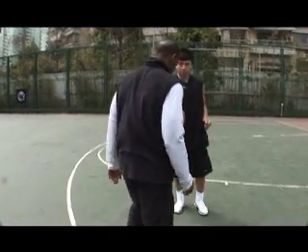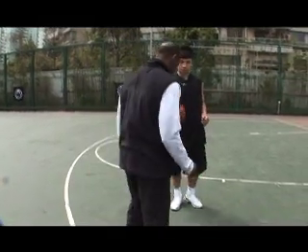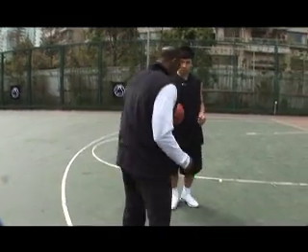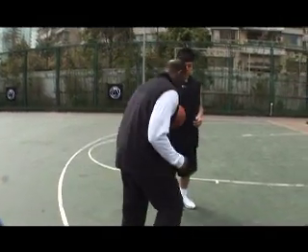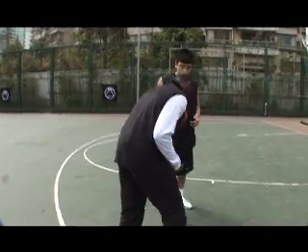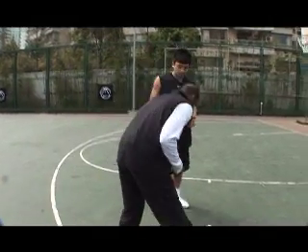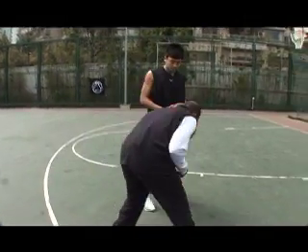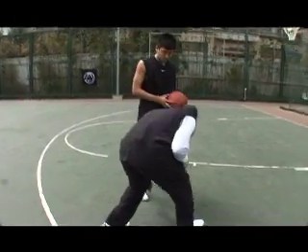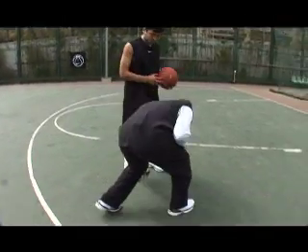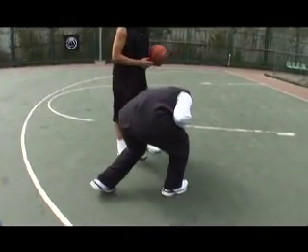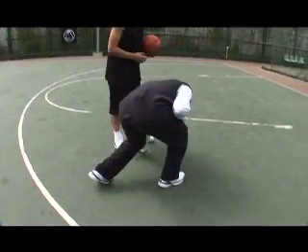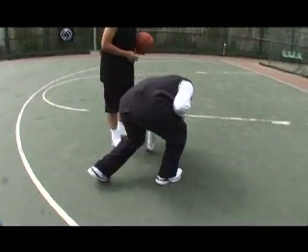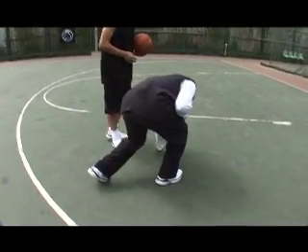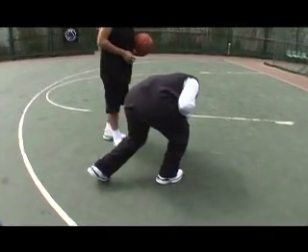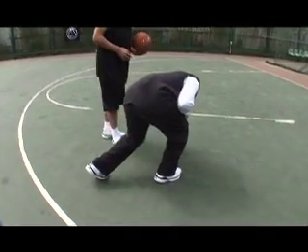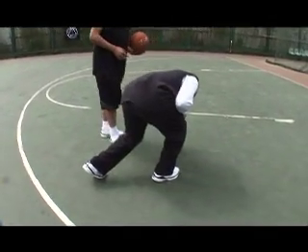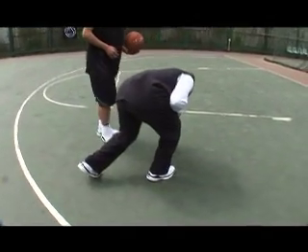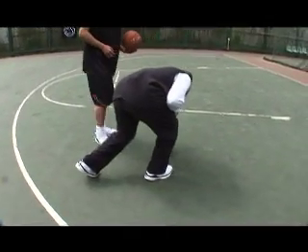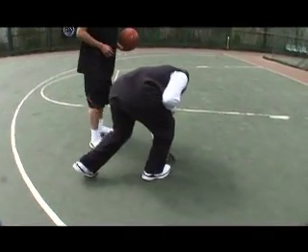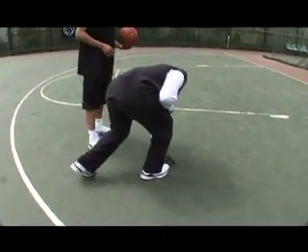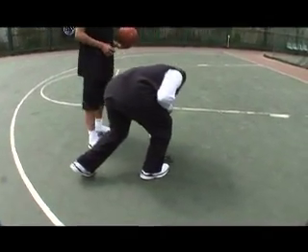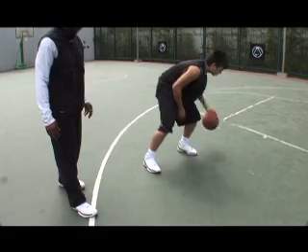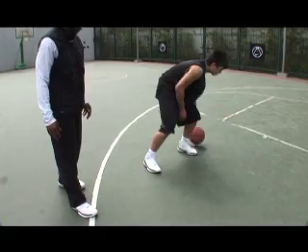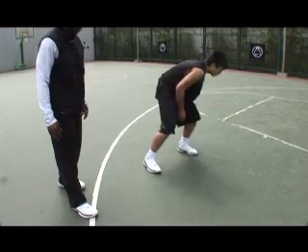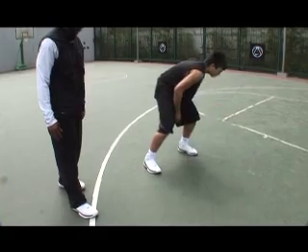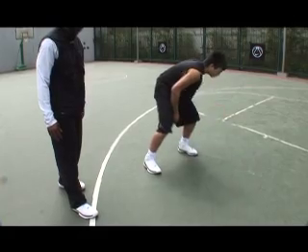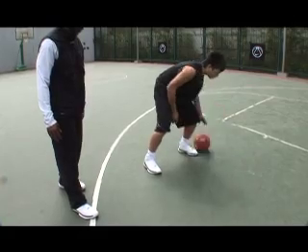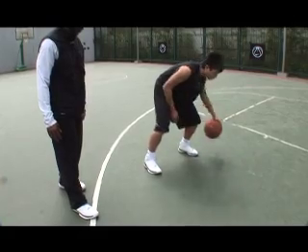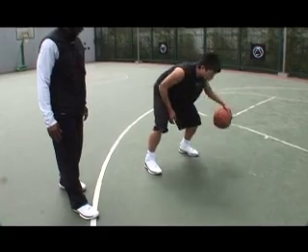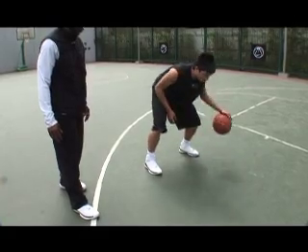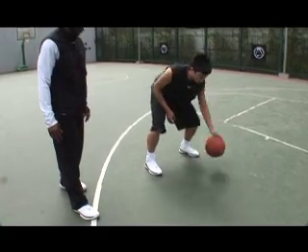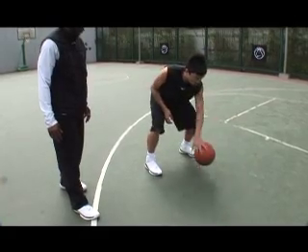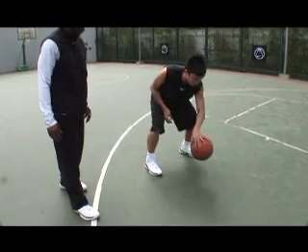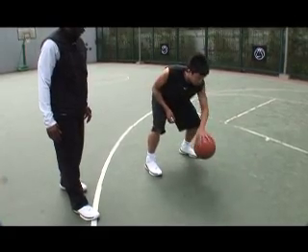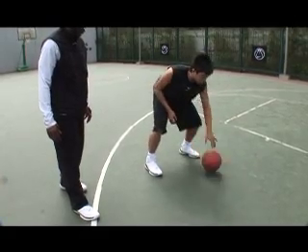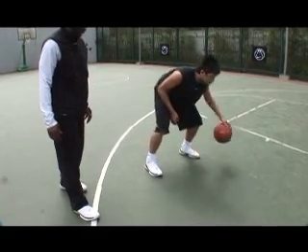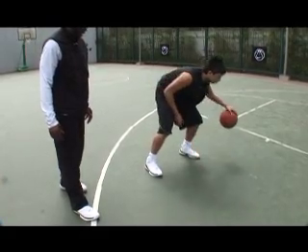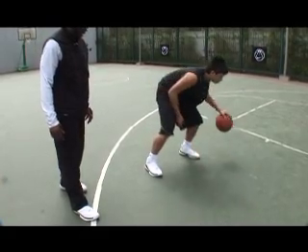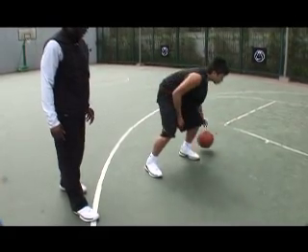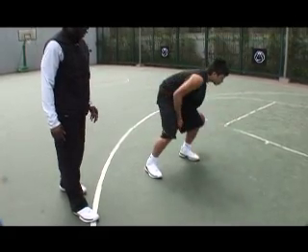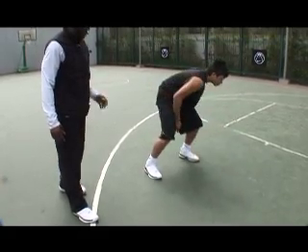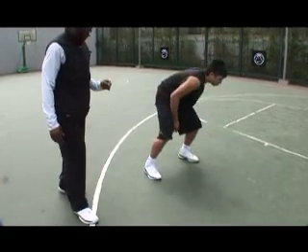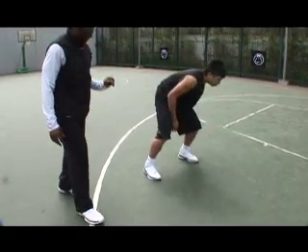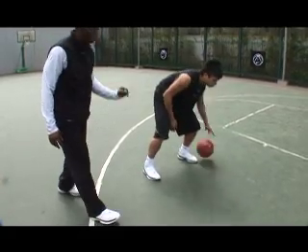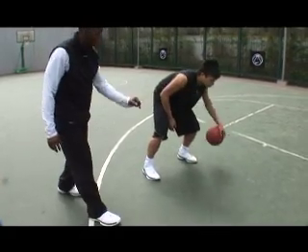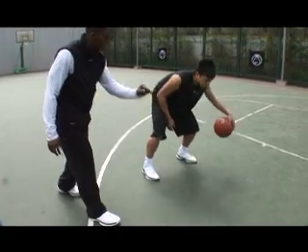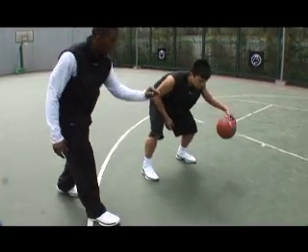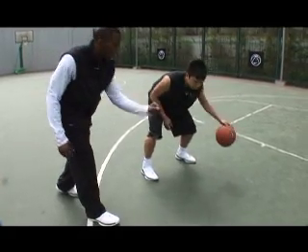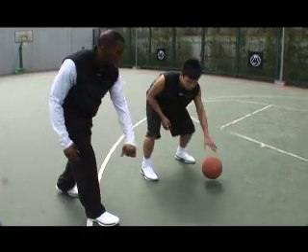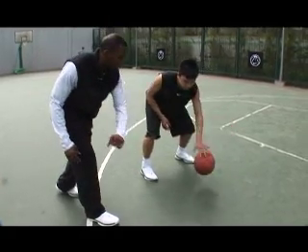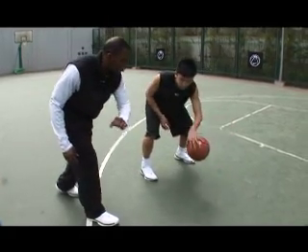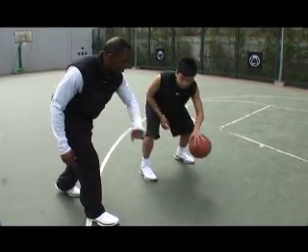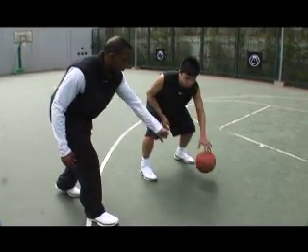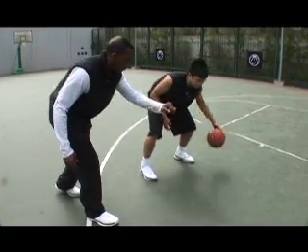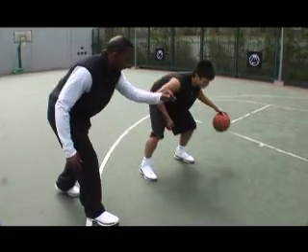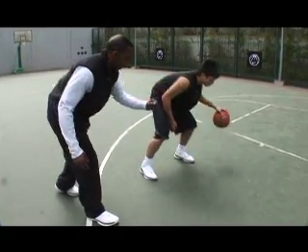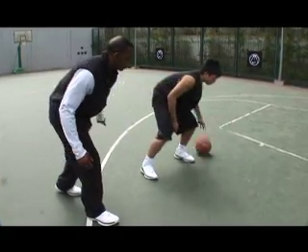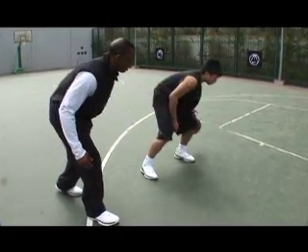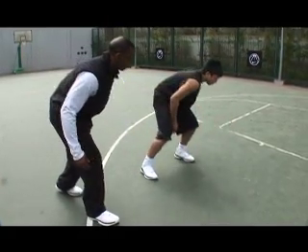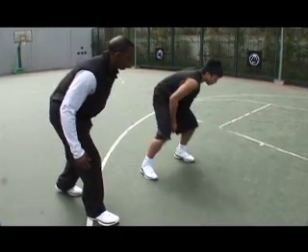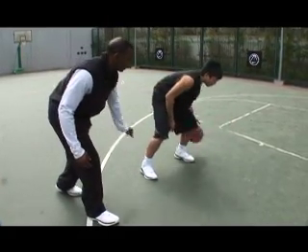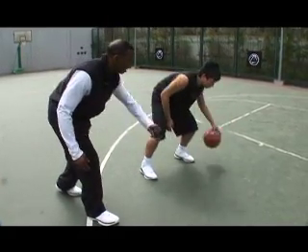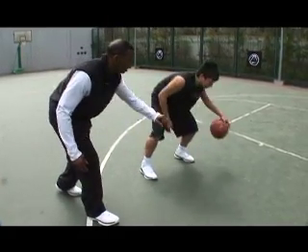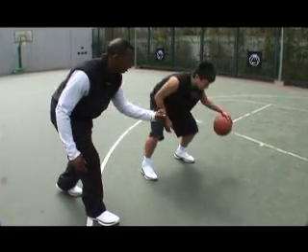Last one — L. Back, forward, in, out. Harder, harder, harder, faster.